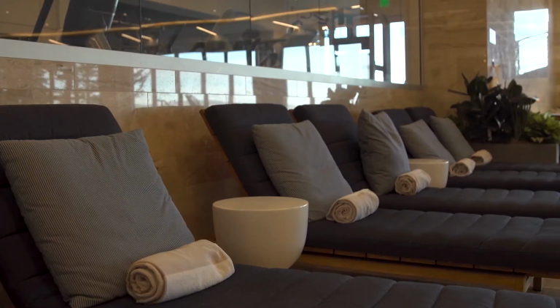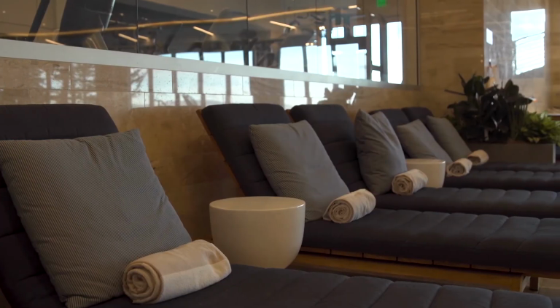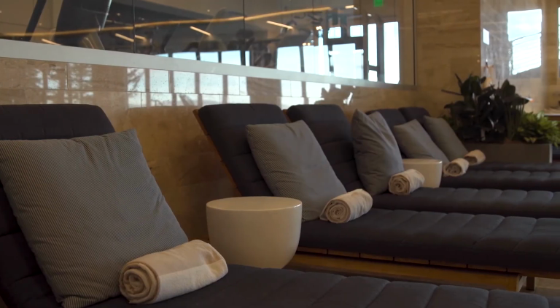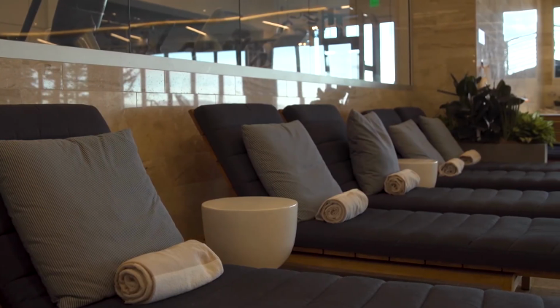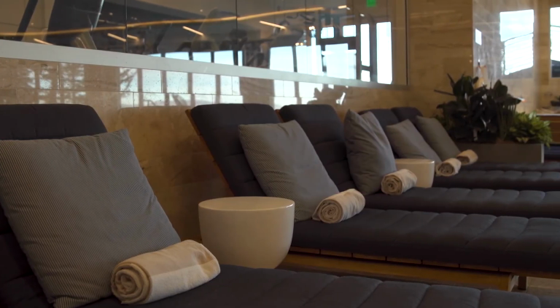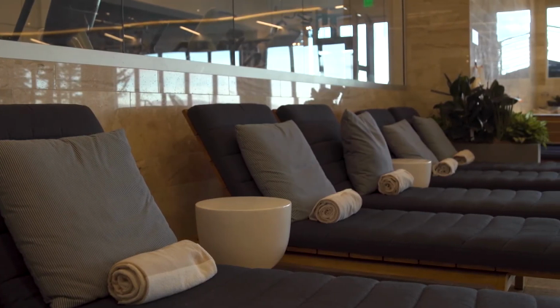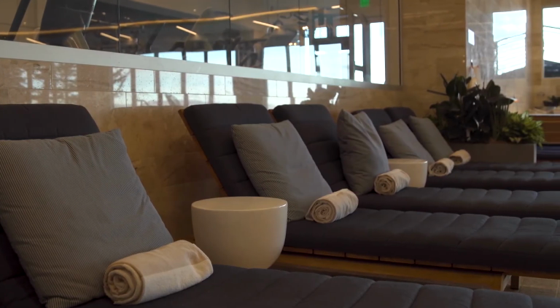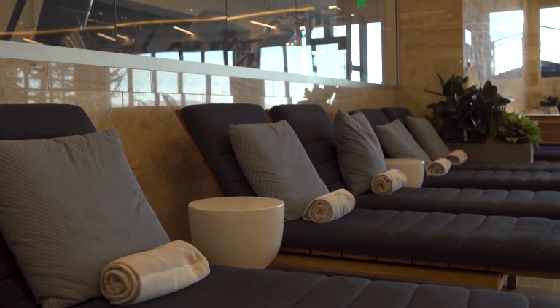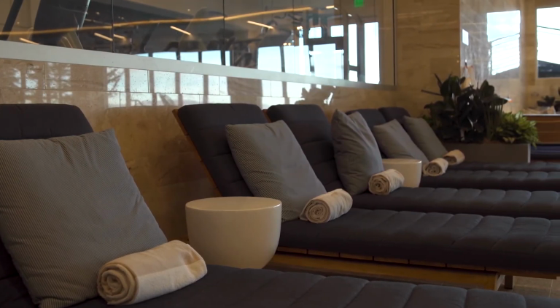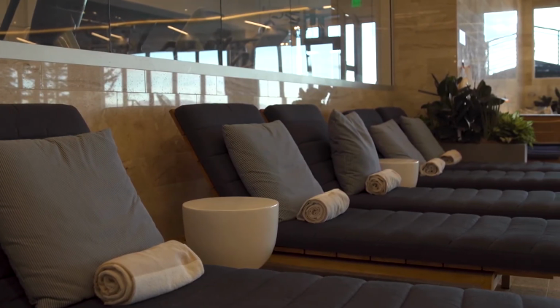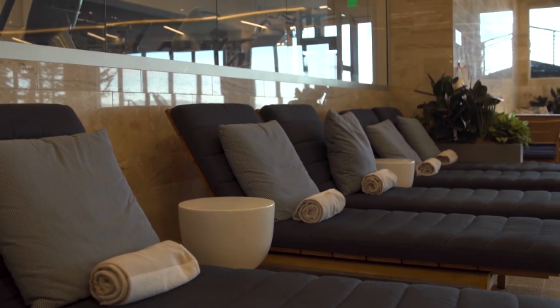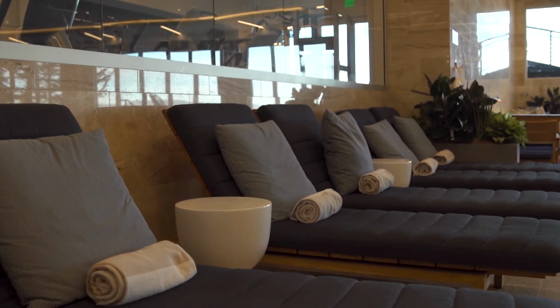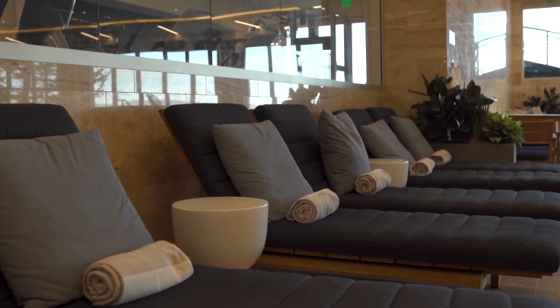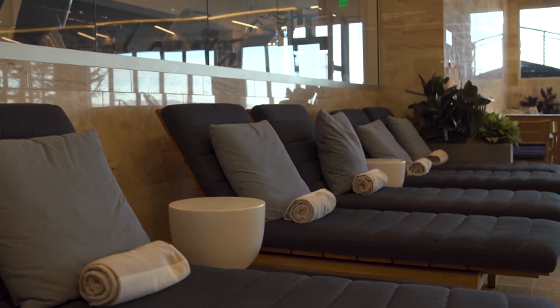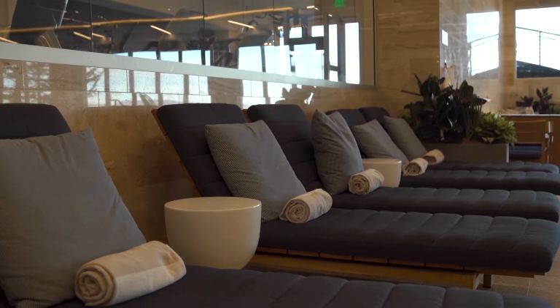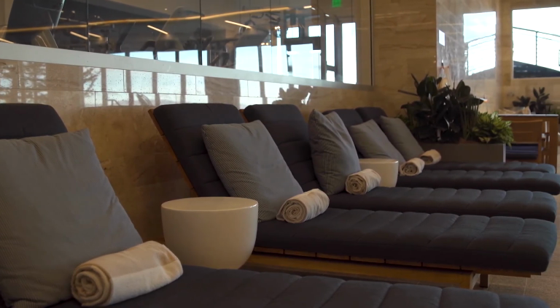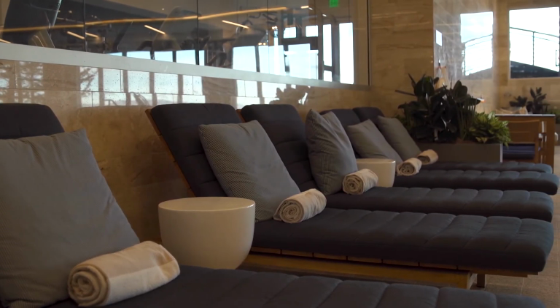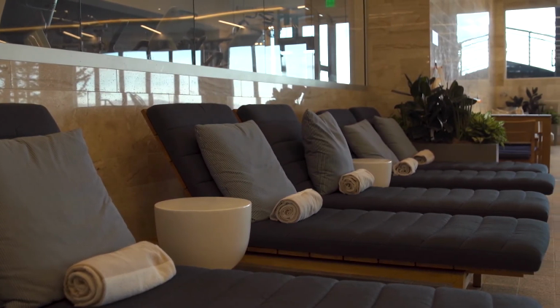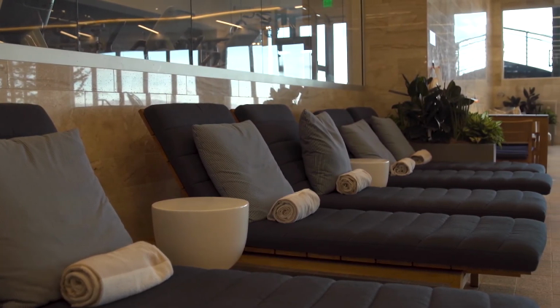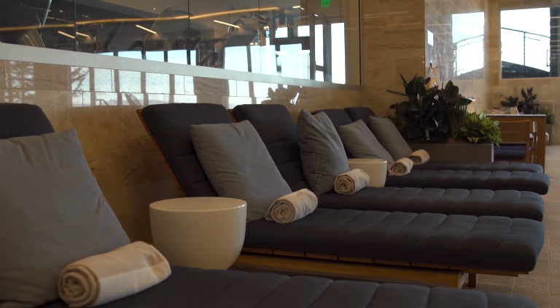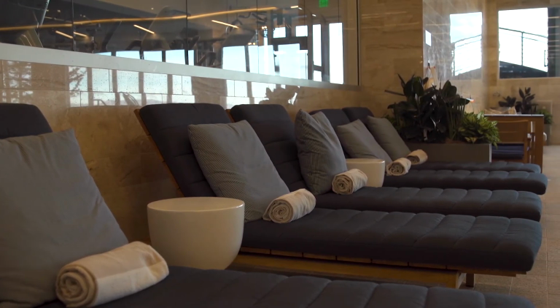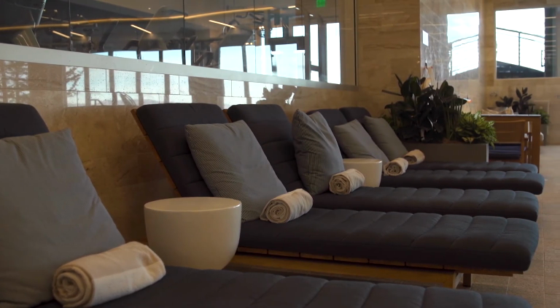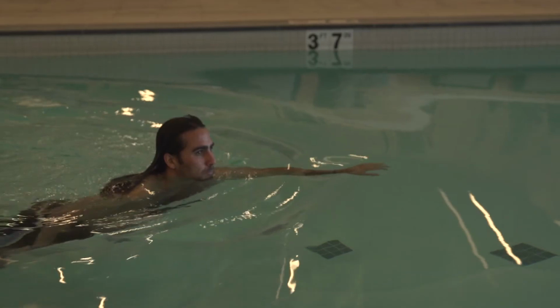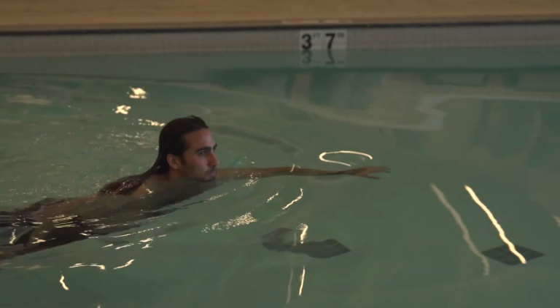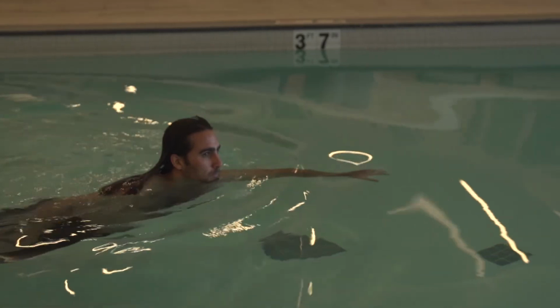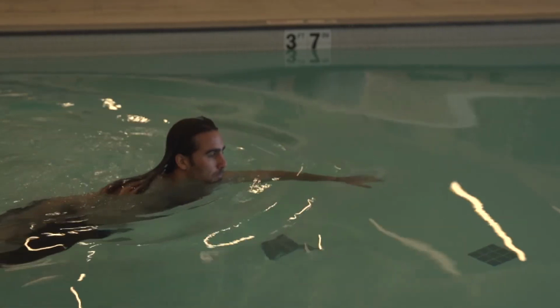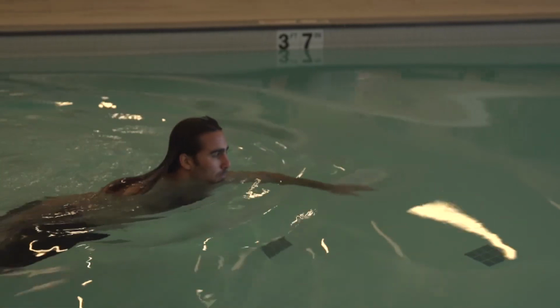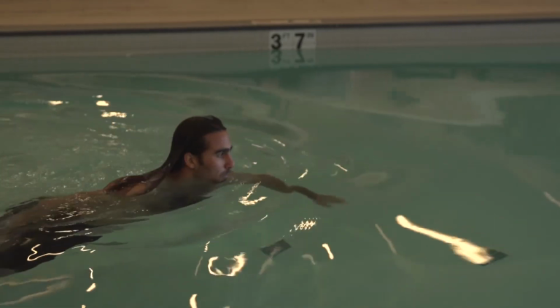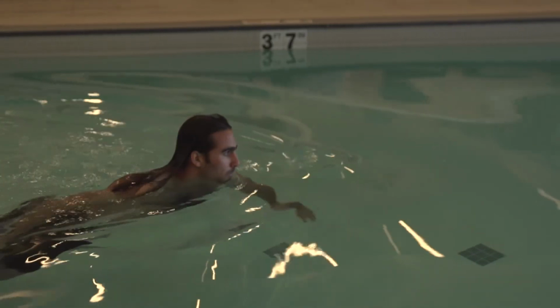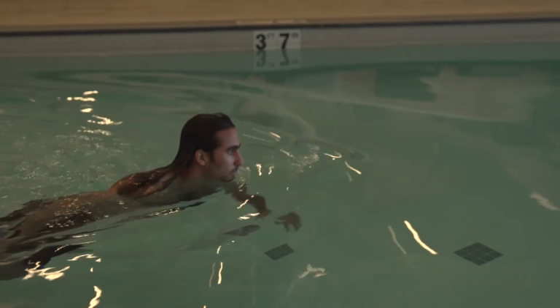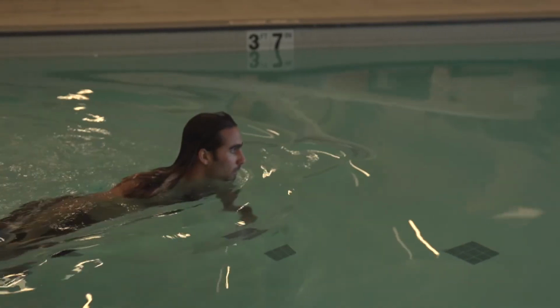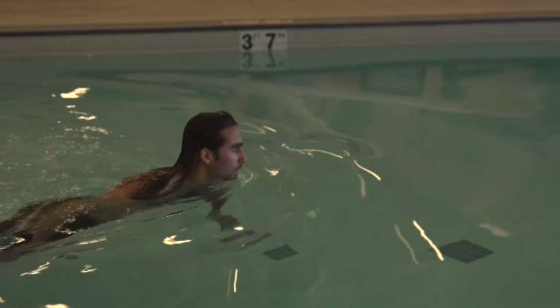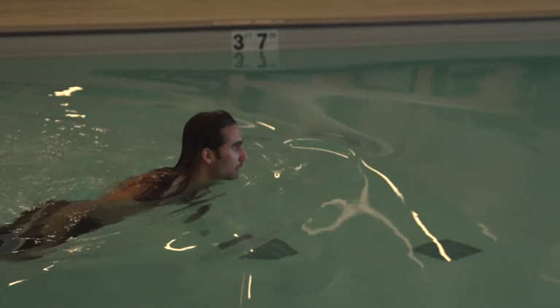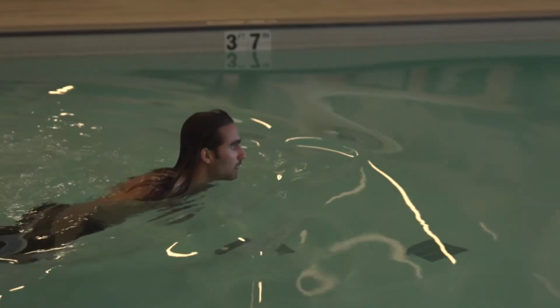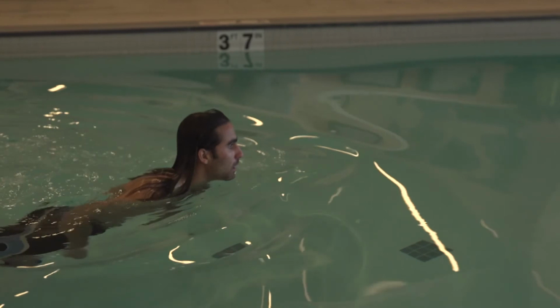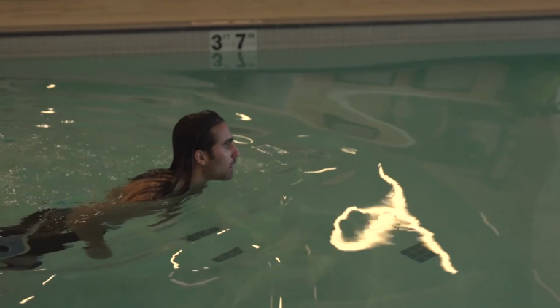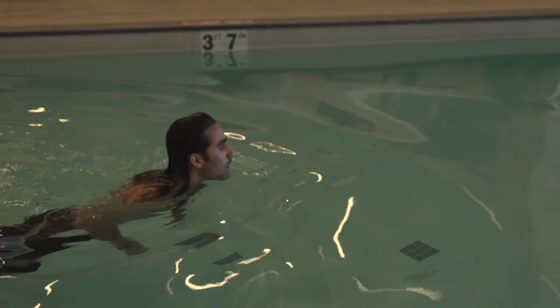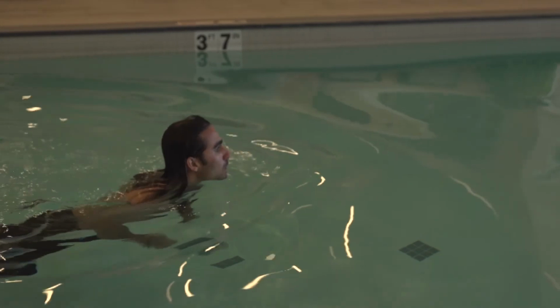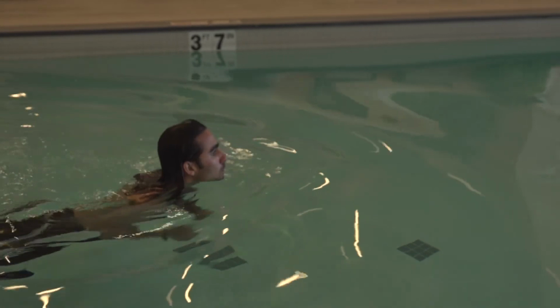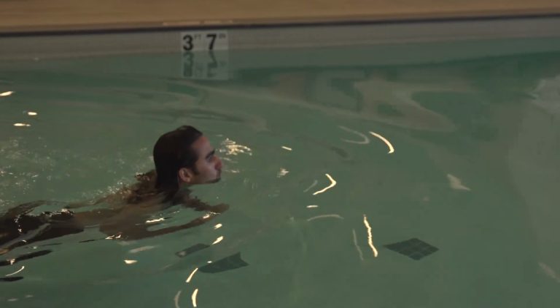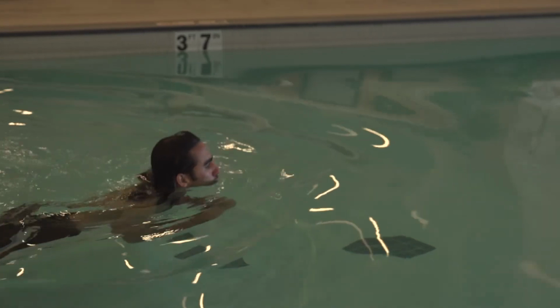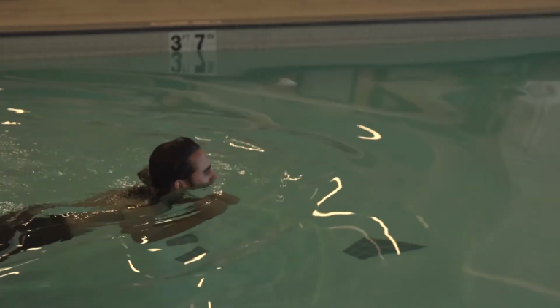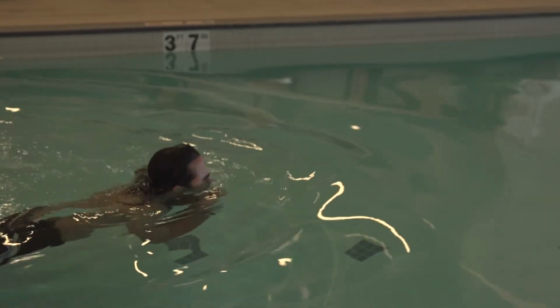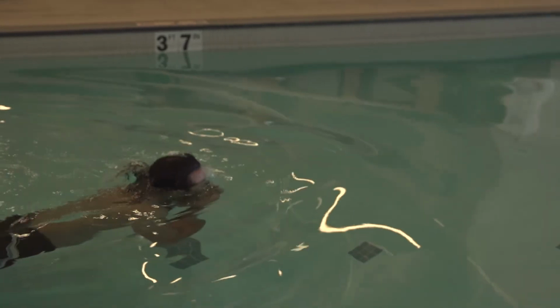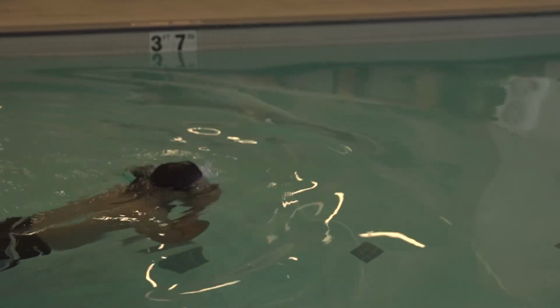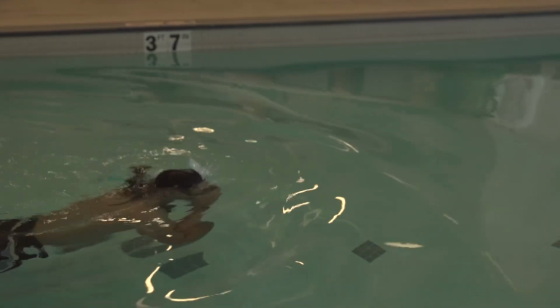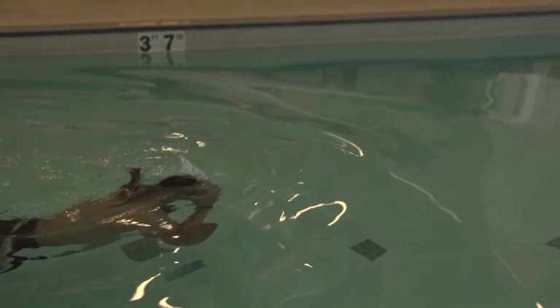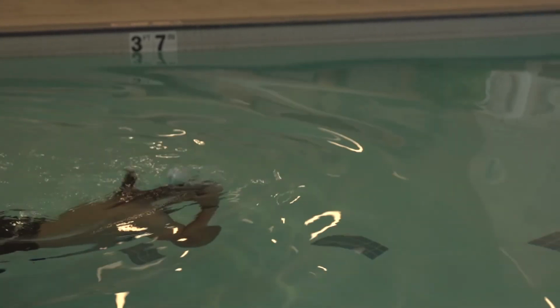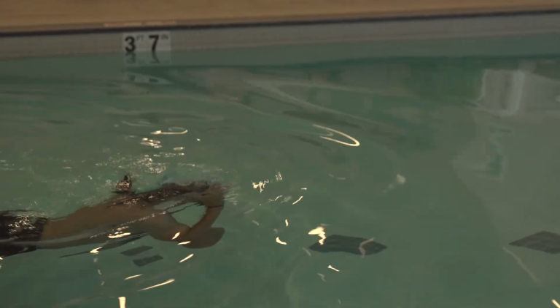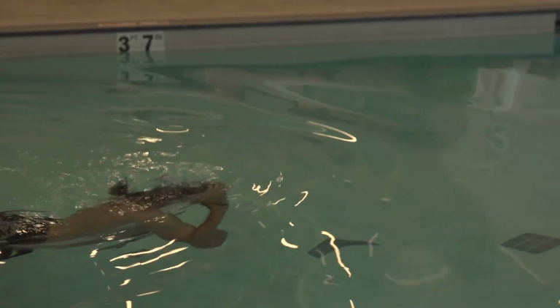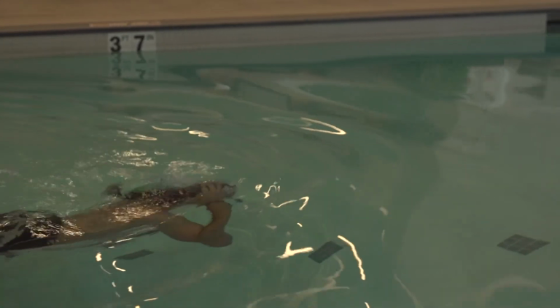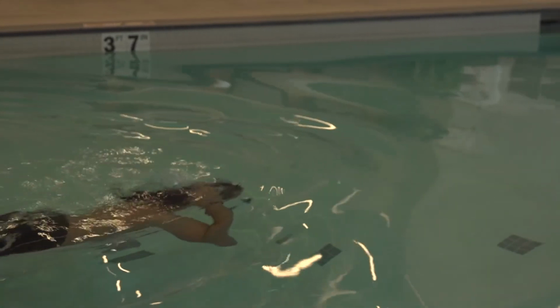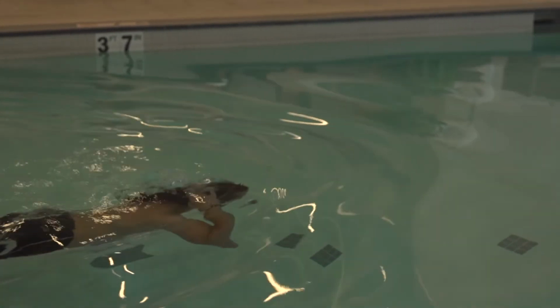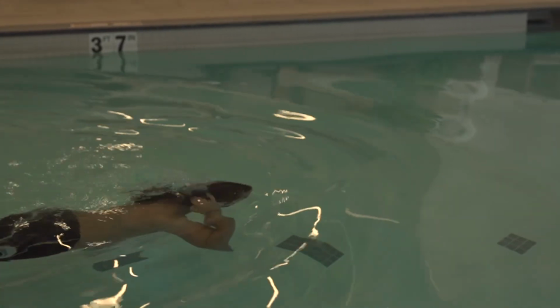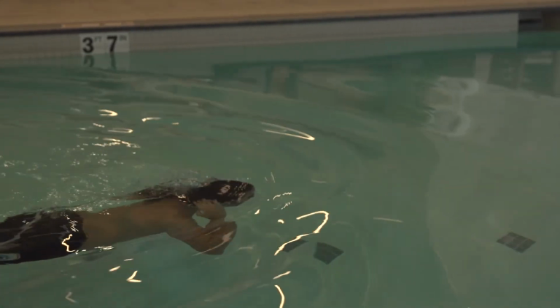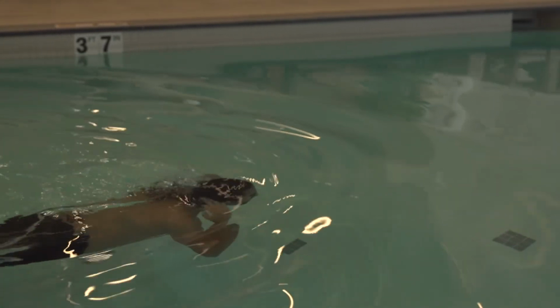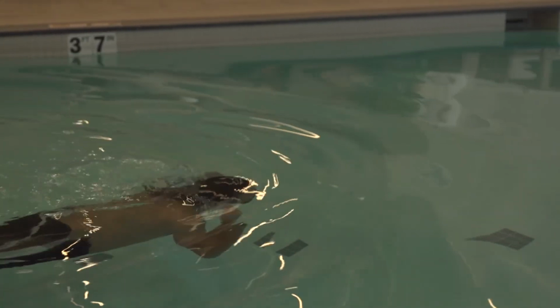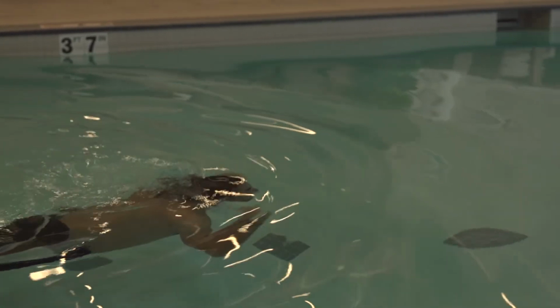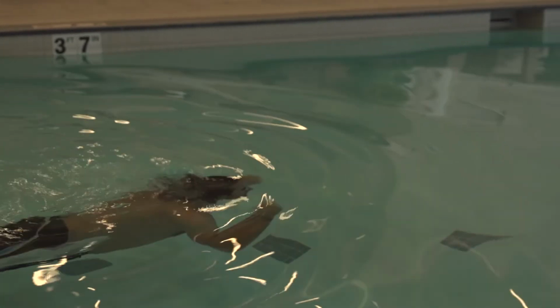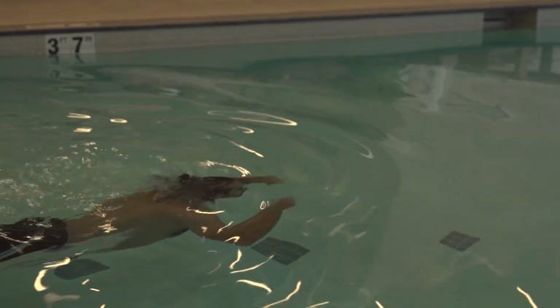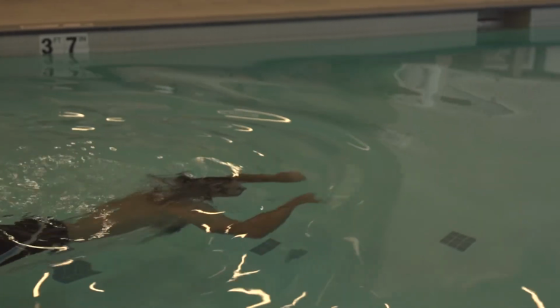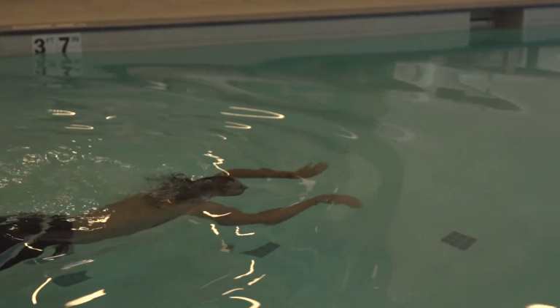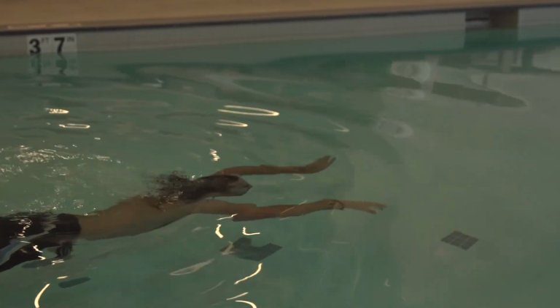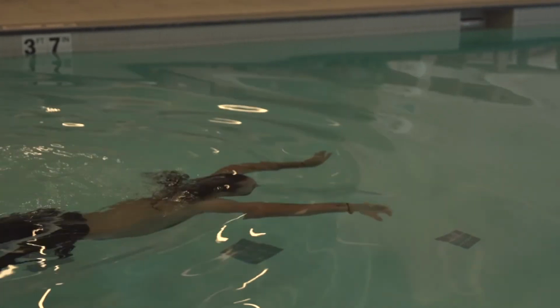The indoor pool allows guests to take a swim all year, and the outdoor infinity pool and lounge allows for picturesque views to be taken in year-round.